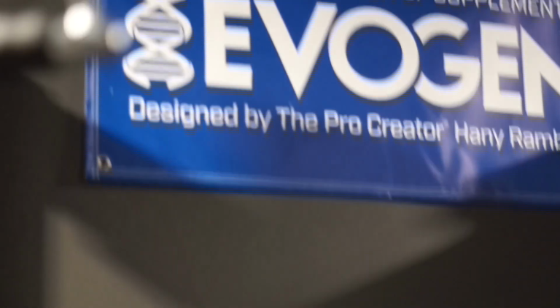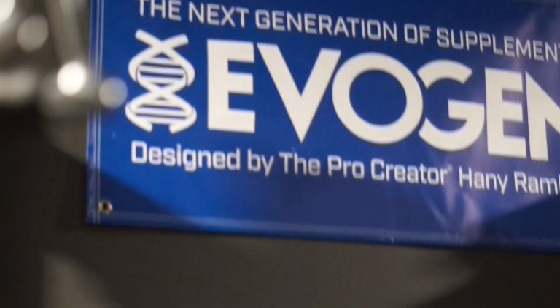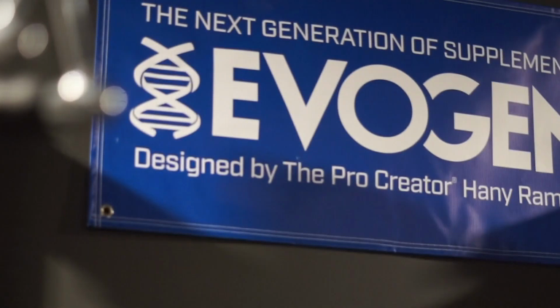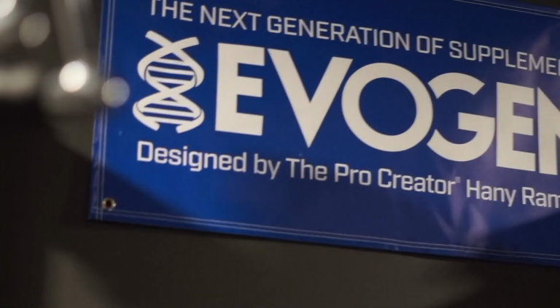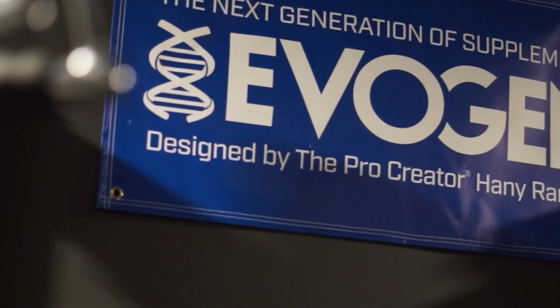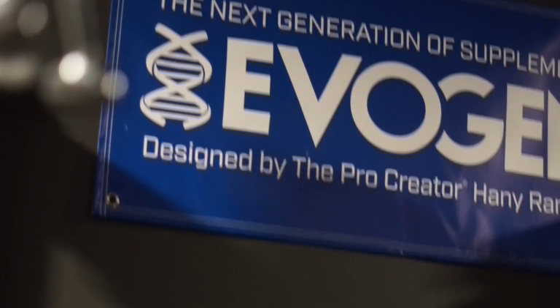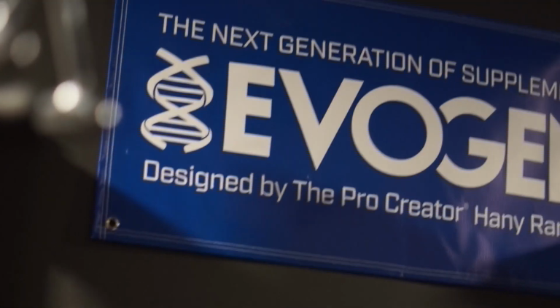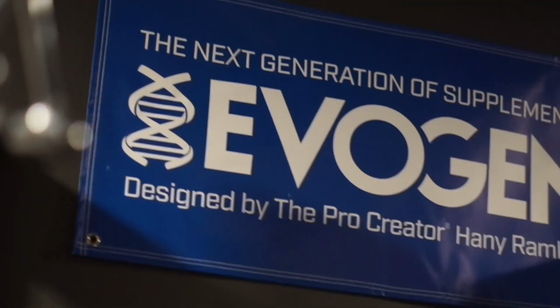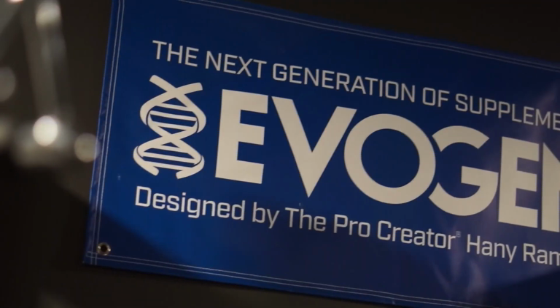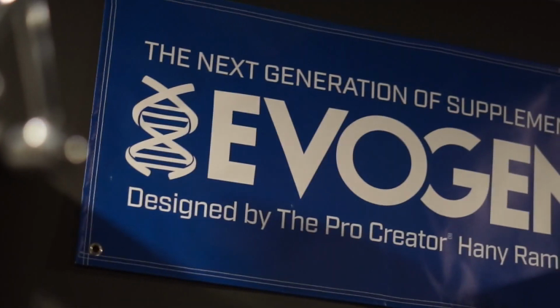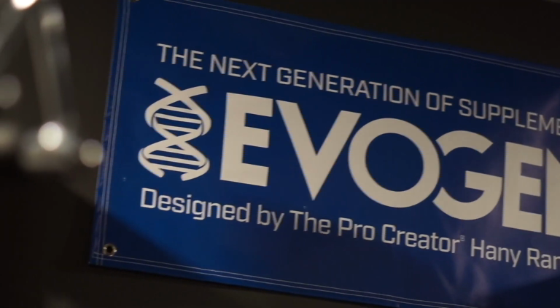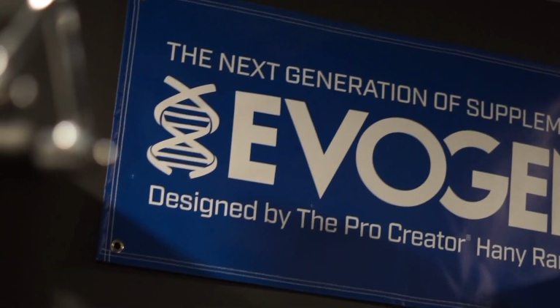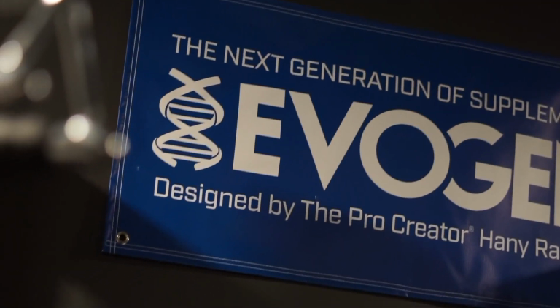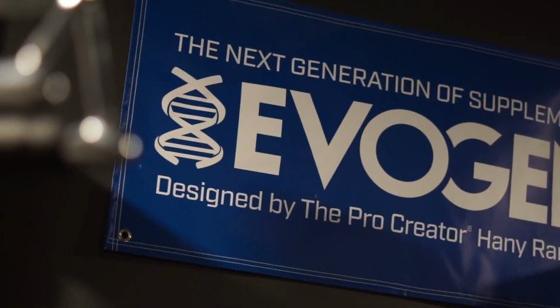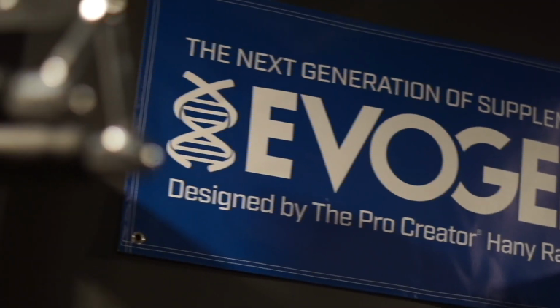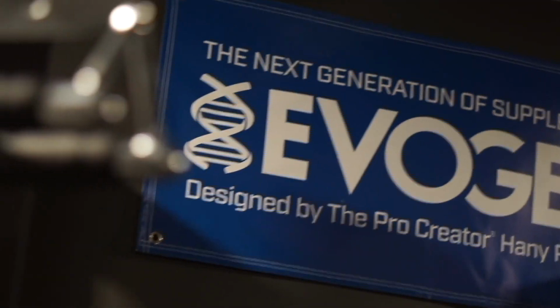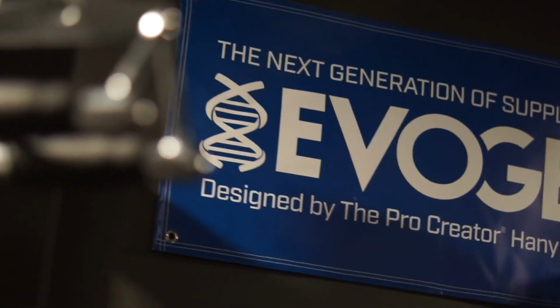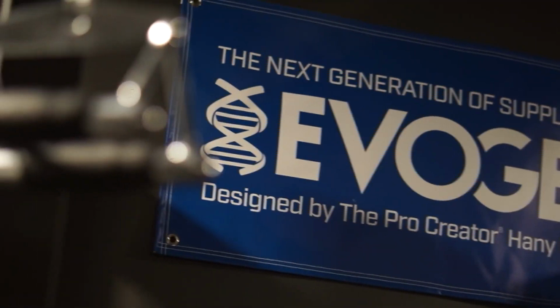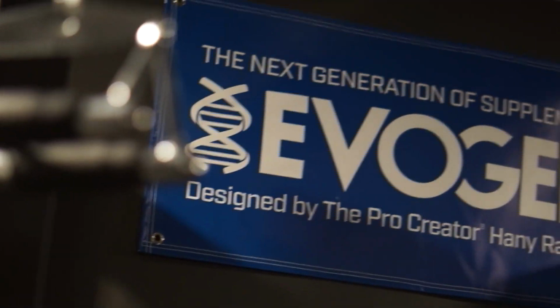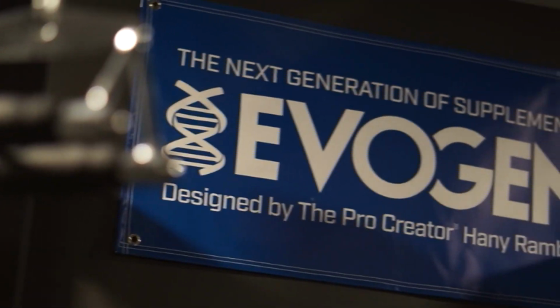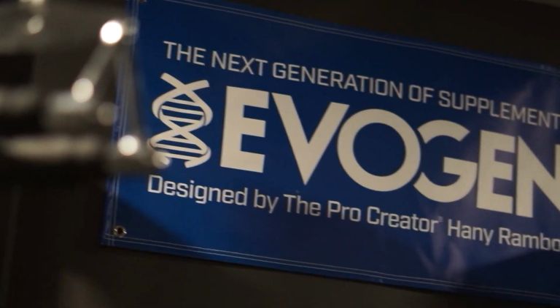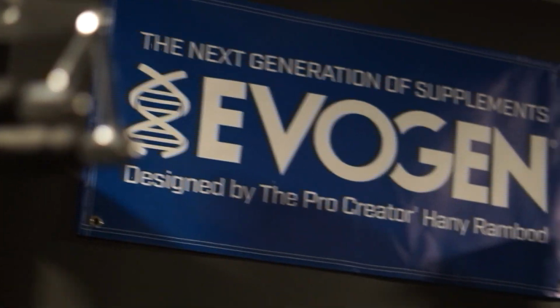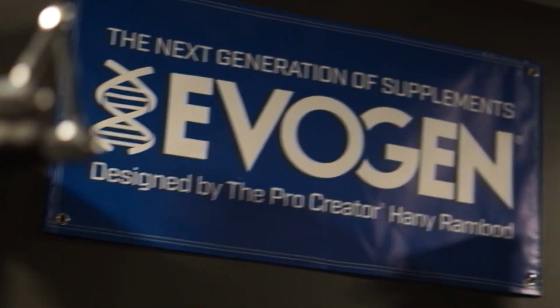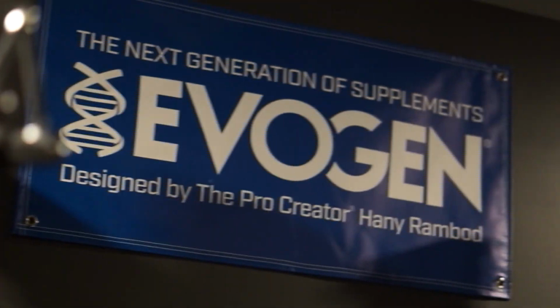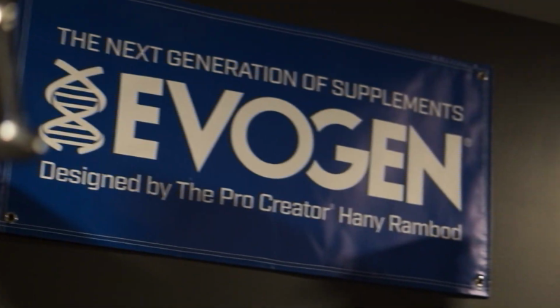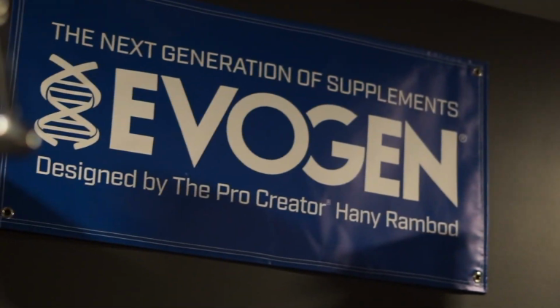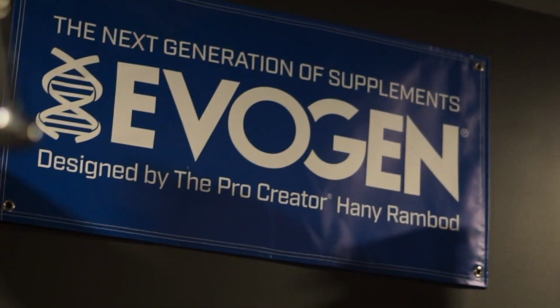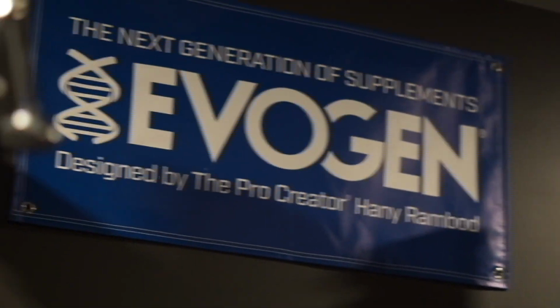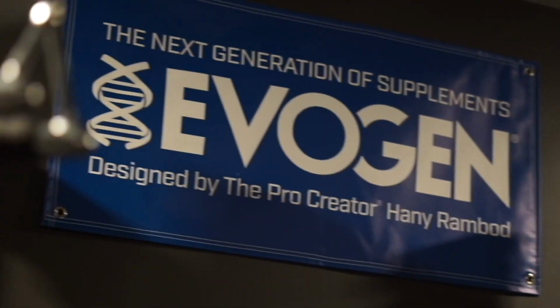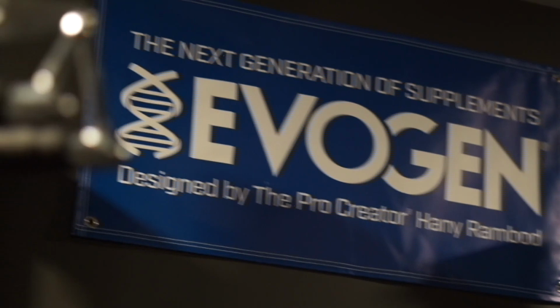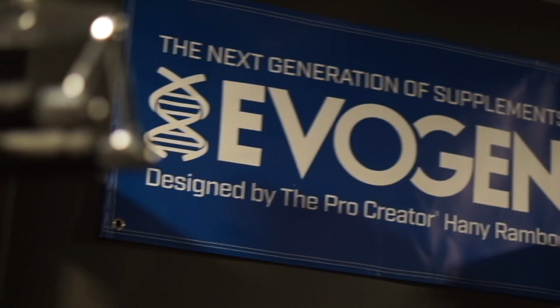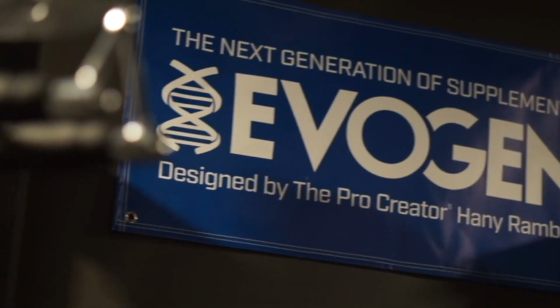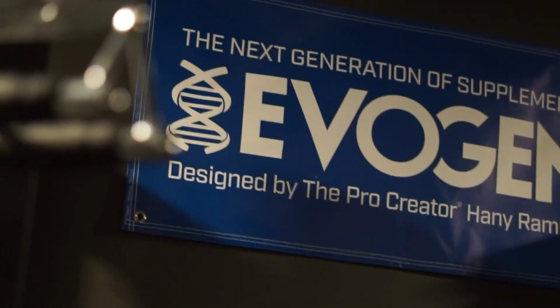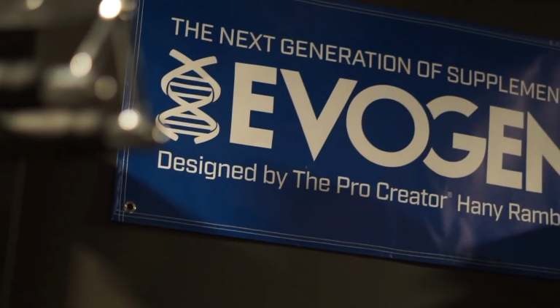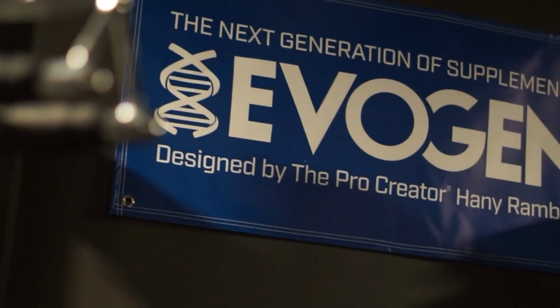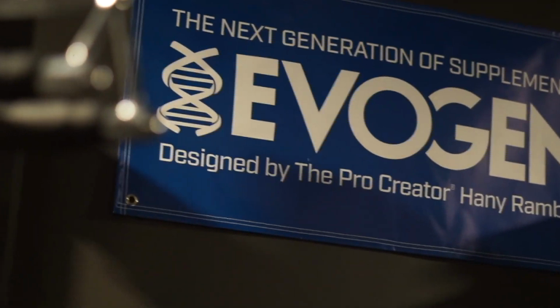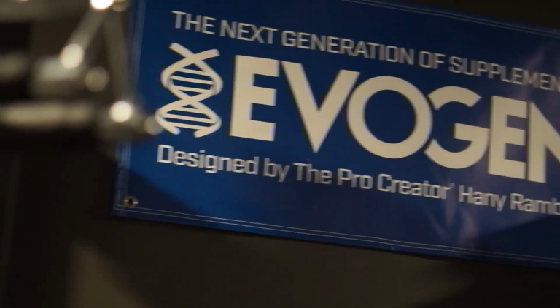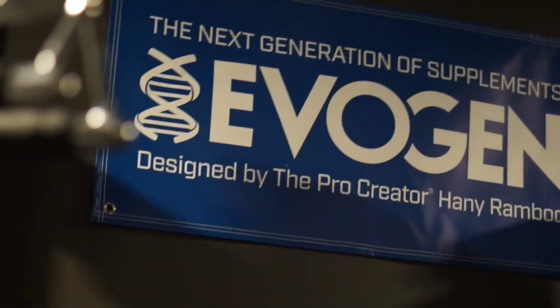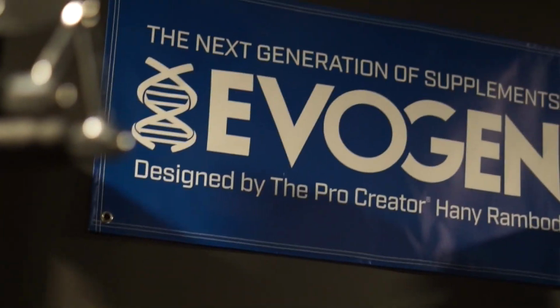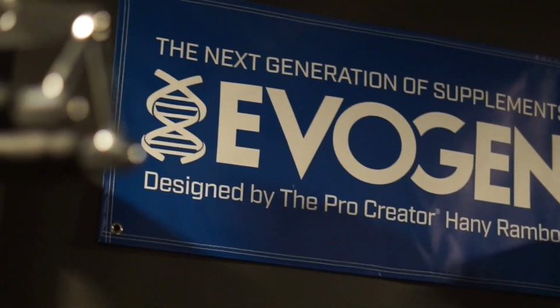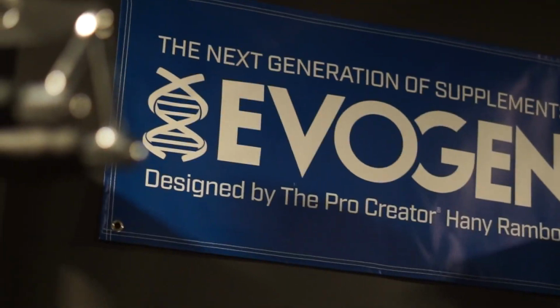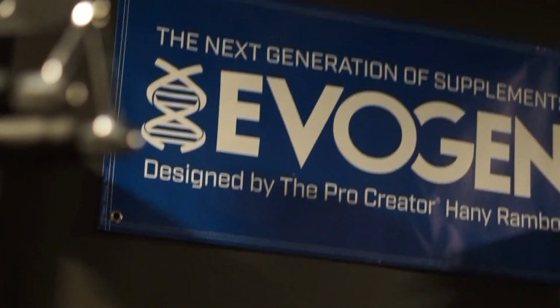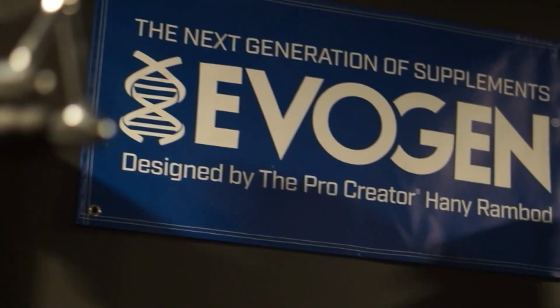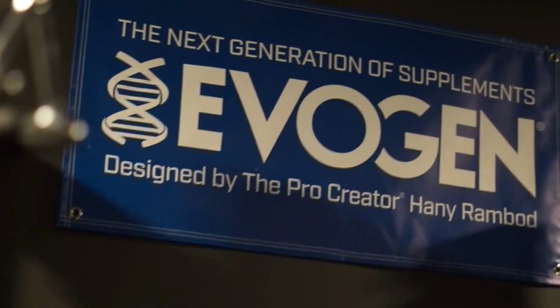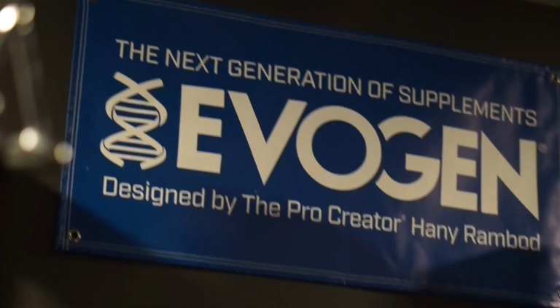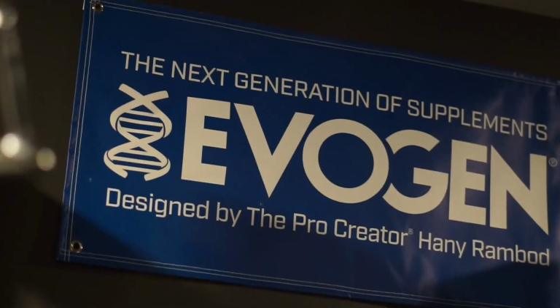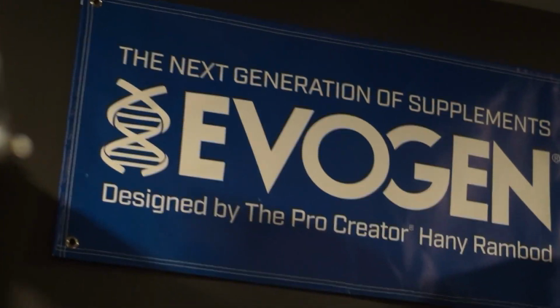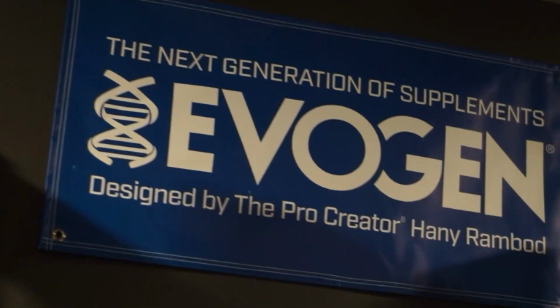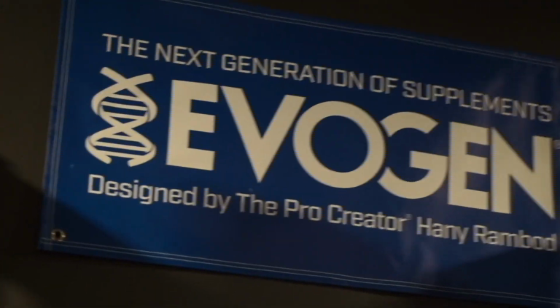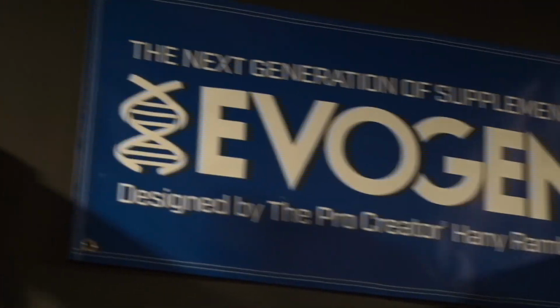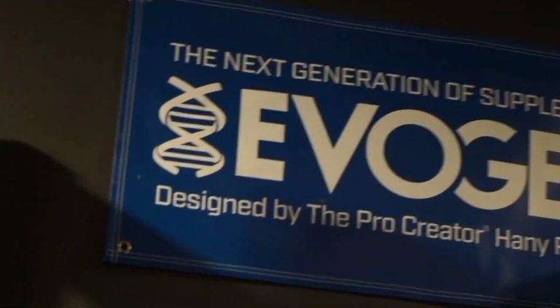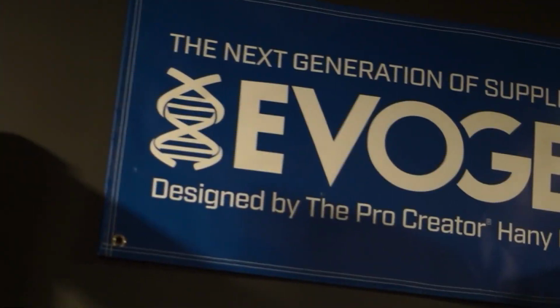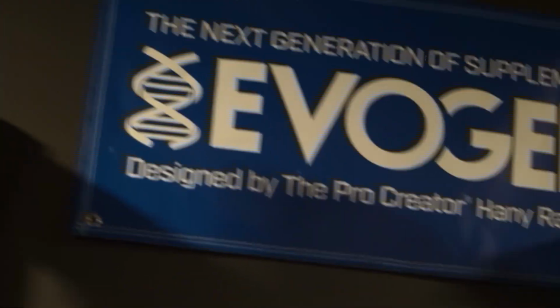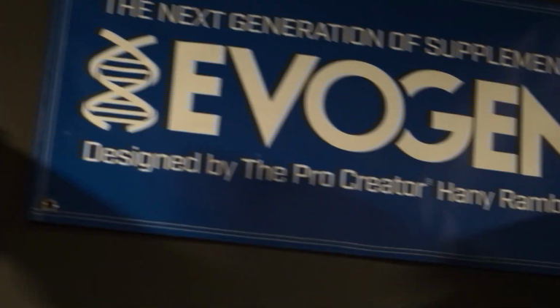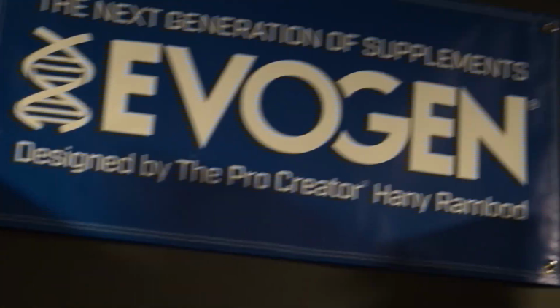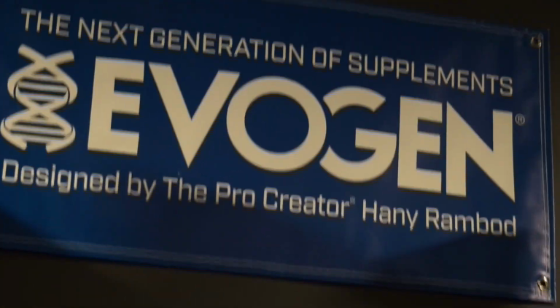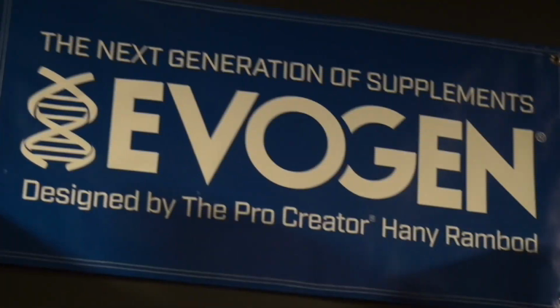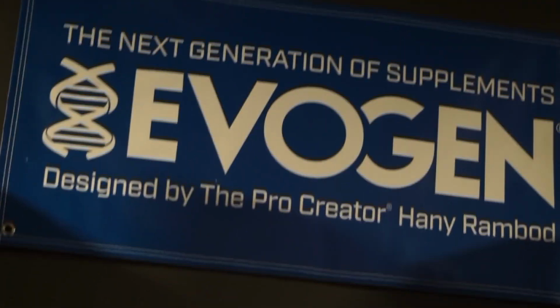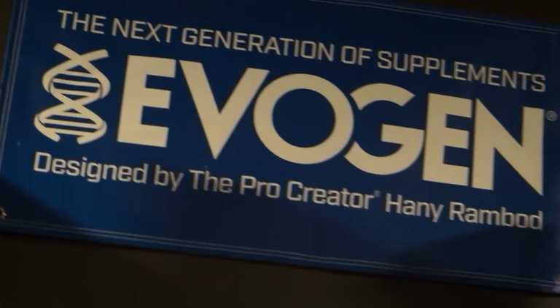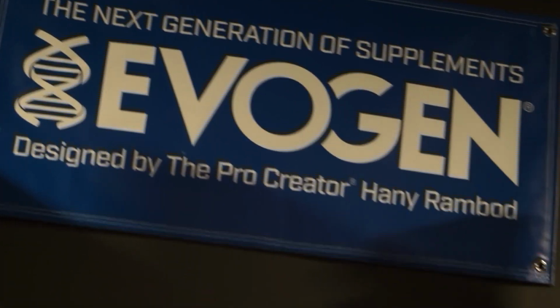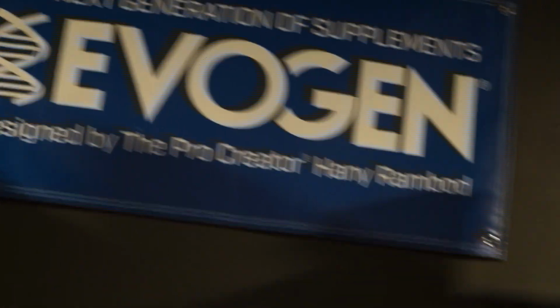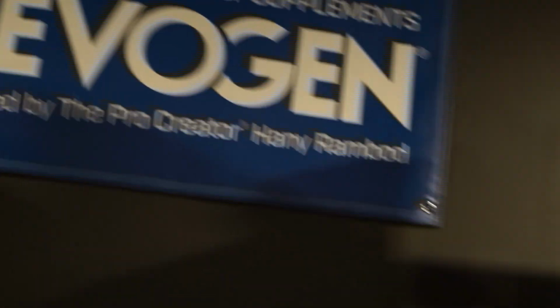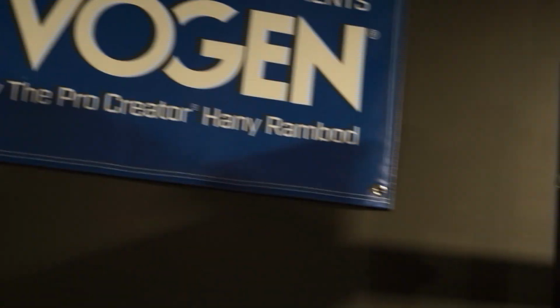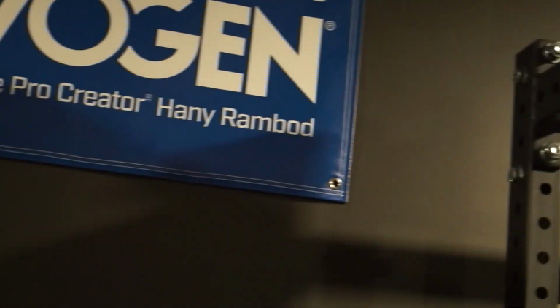Check out the new sign, newest addition to the gym. Shout out Evagen, shout out Honey.